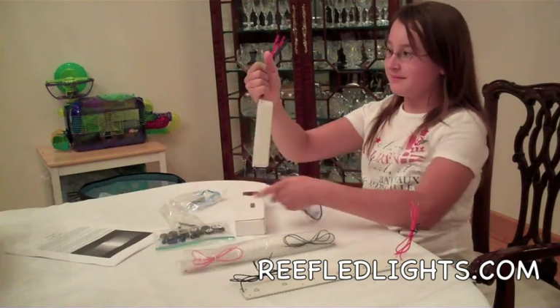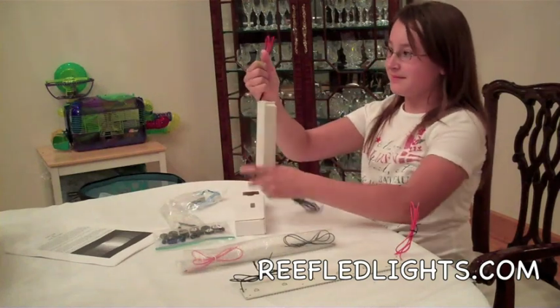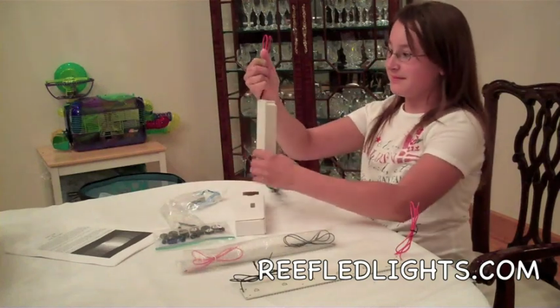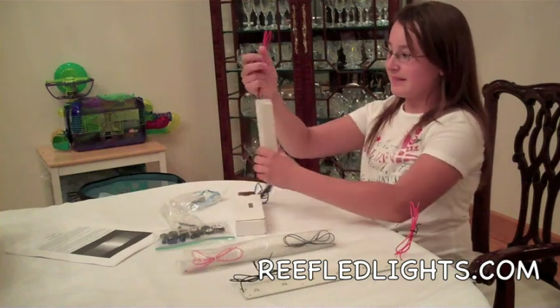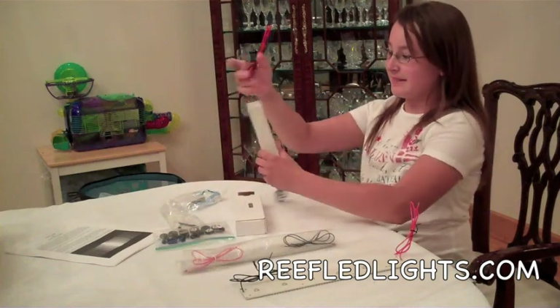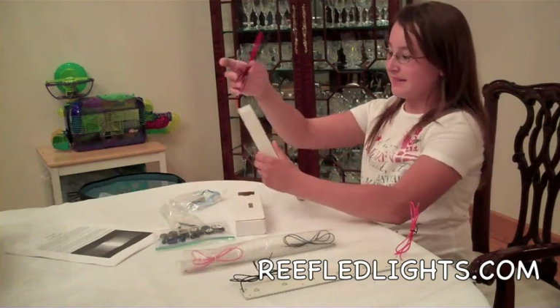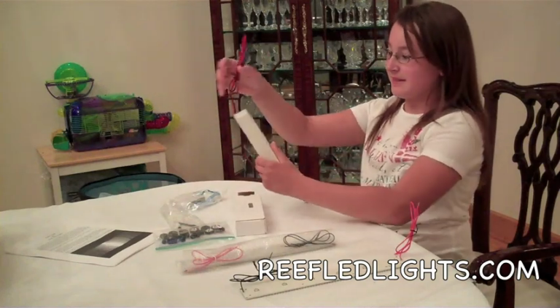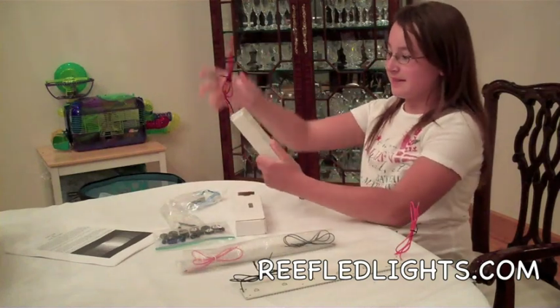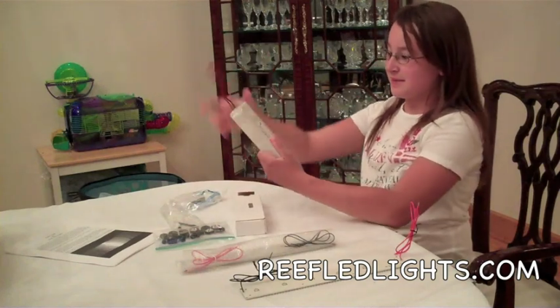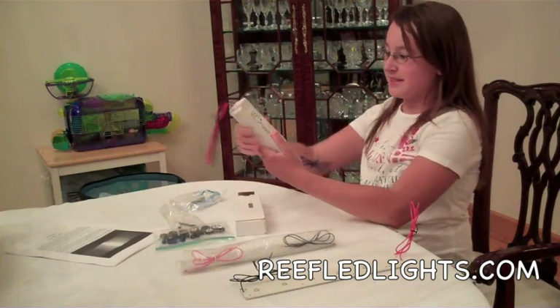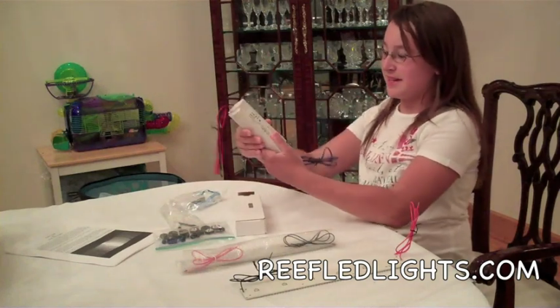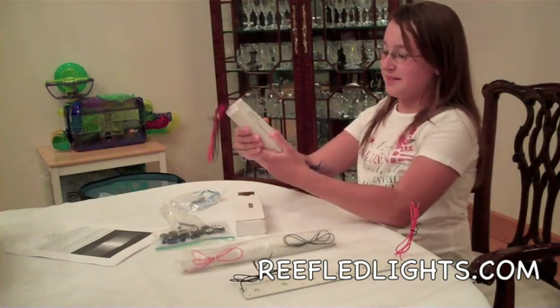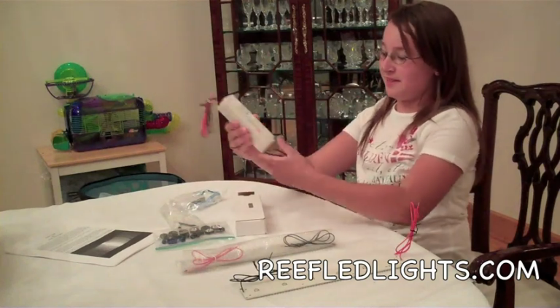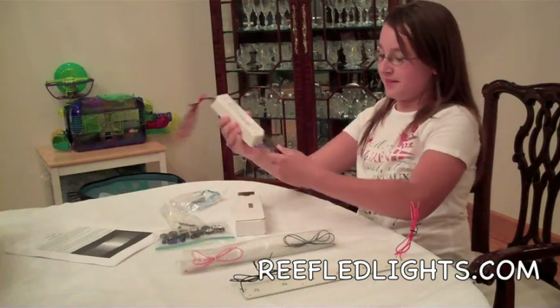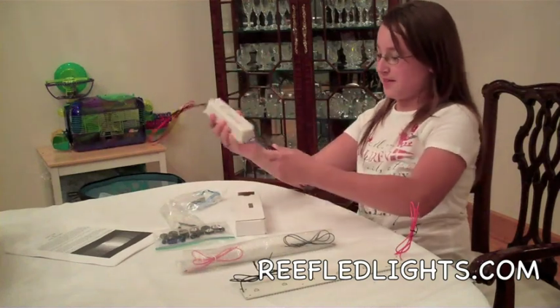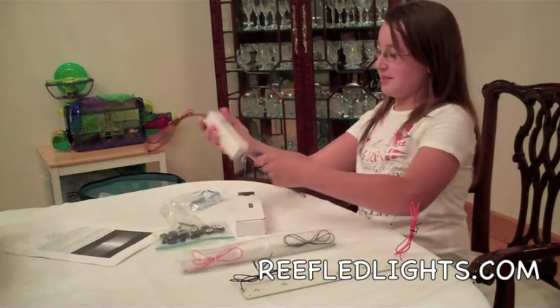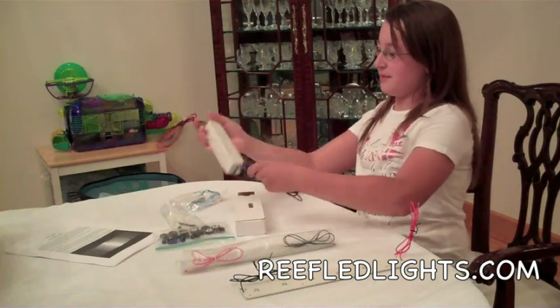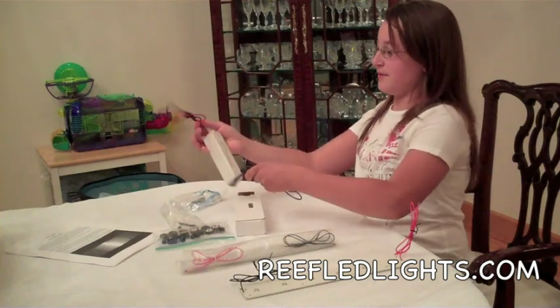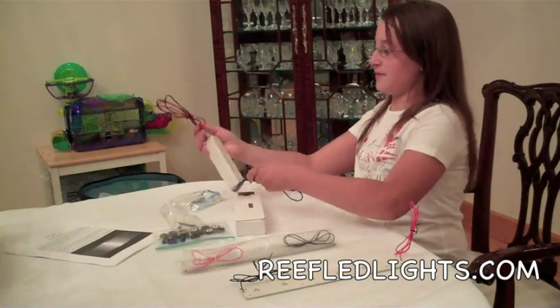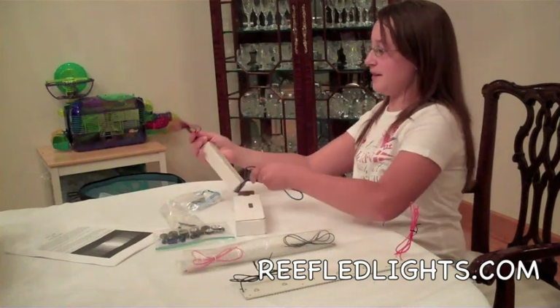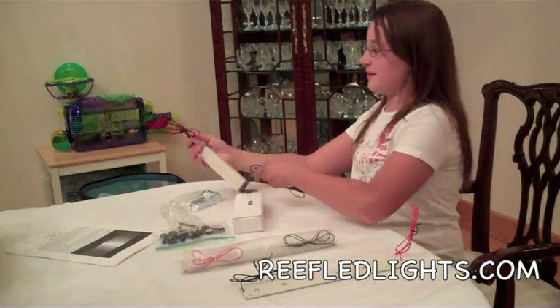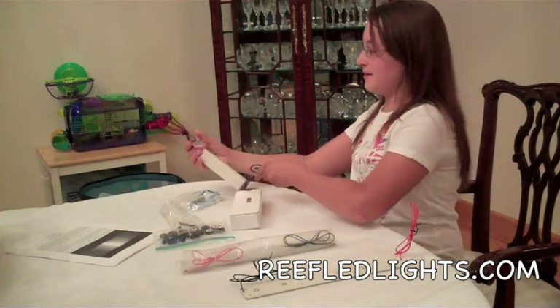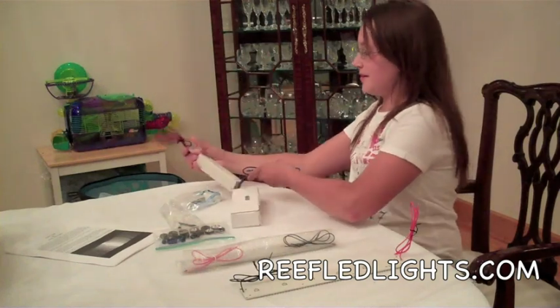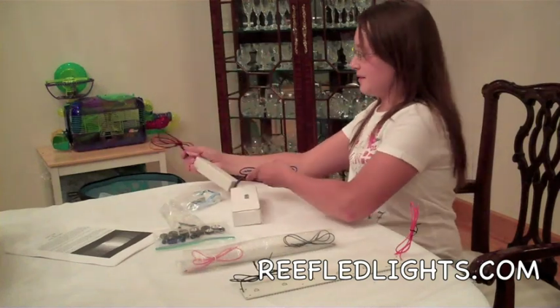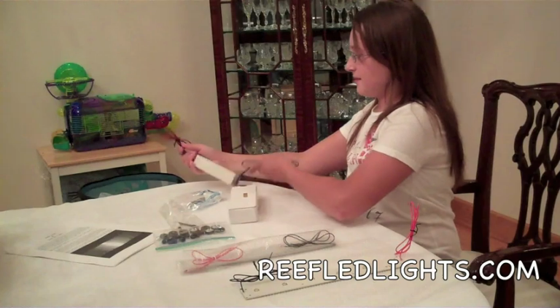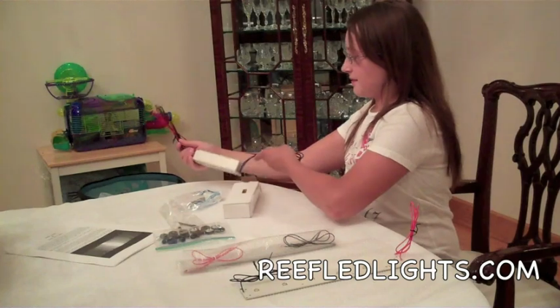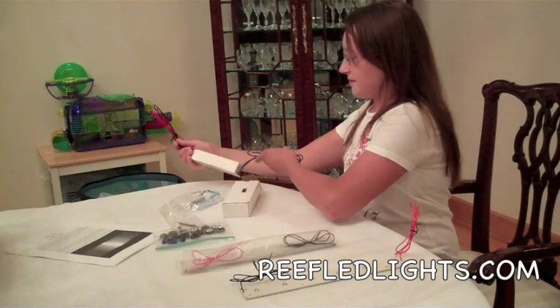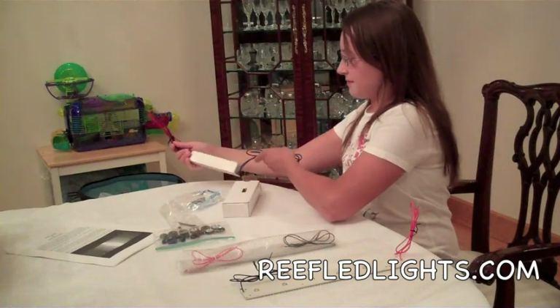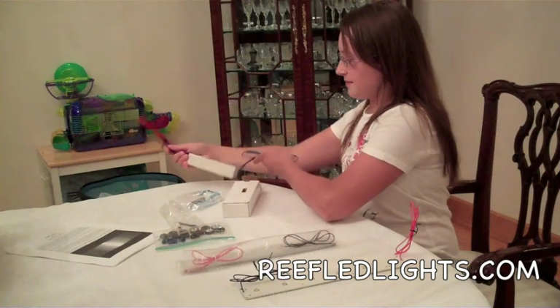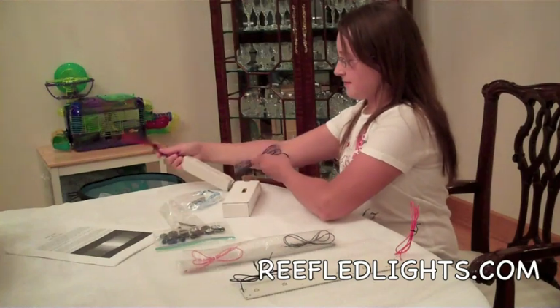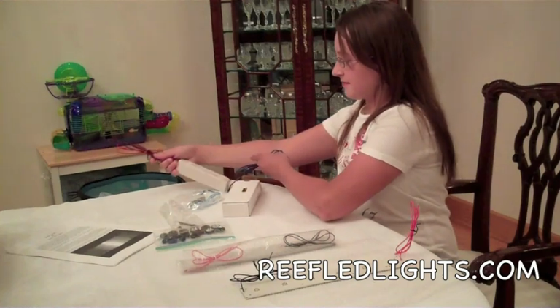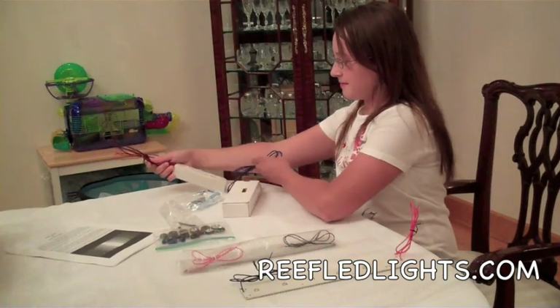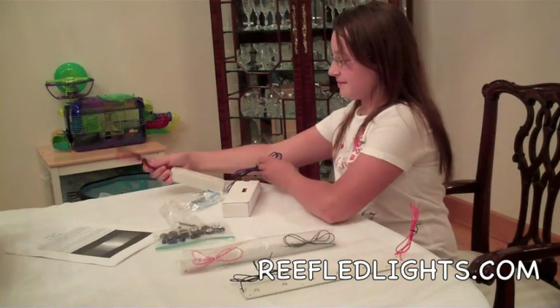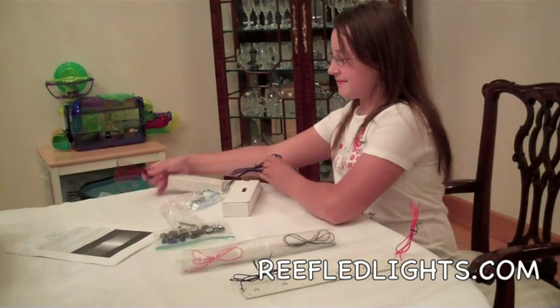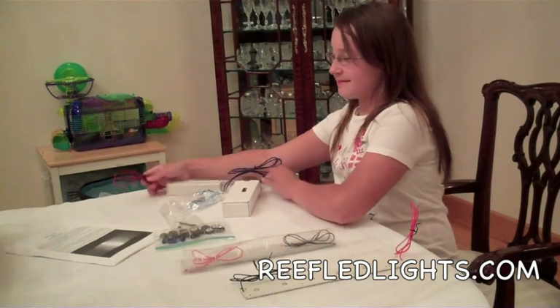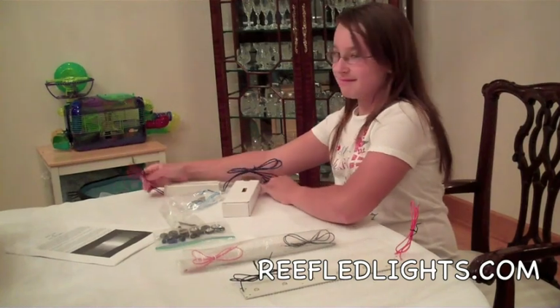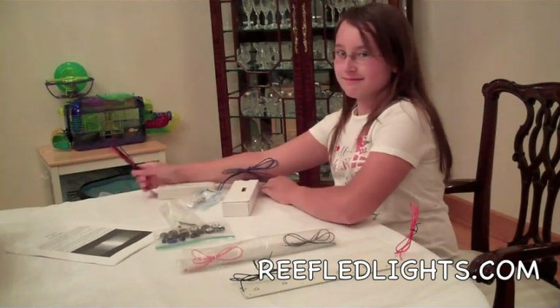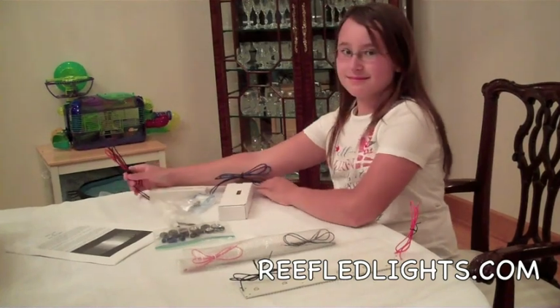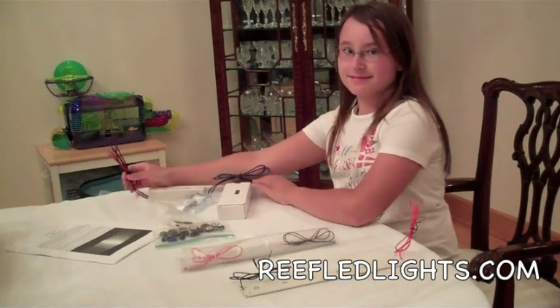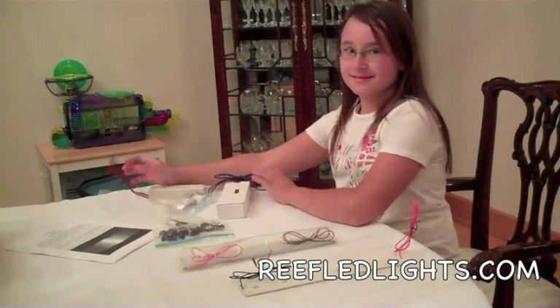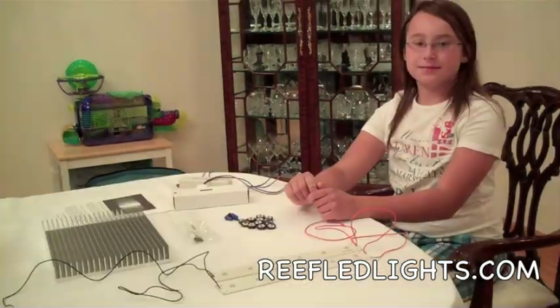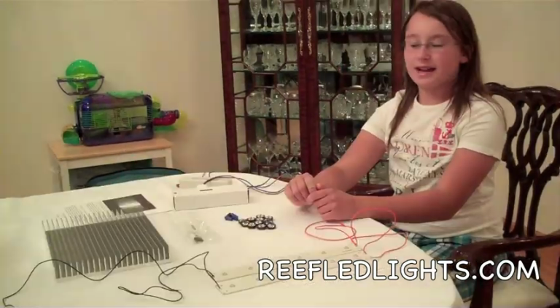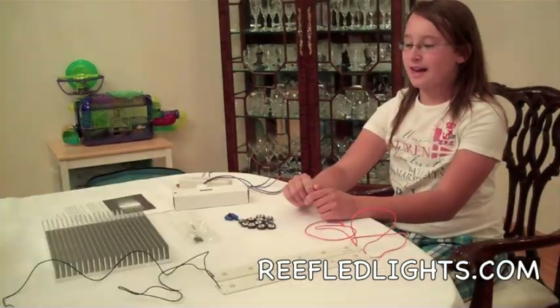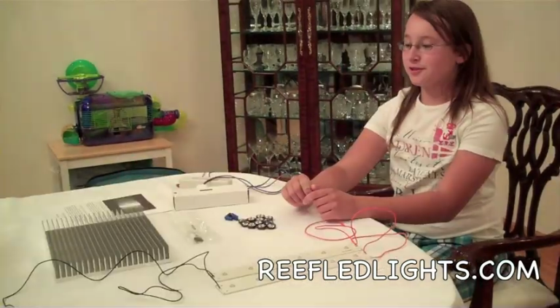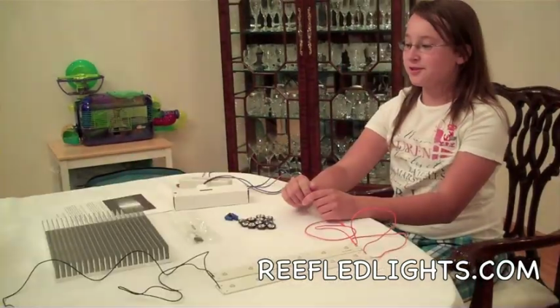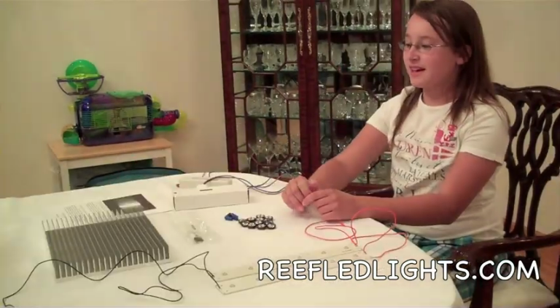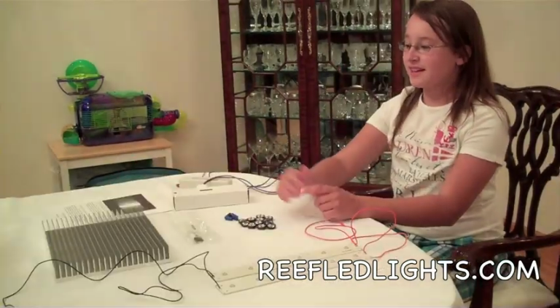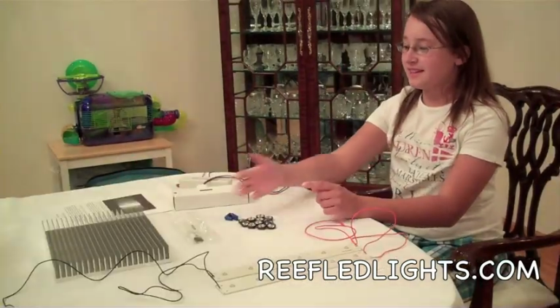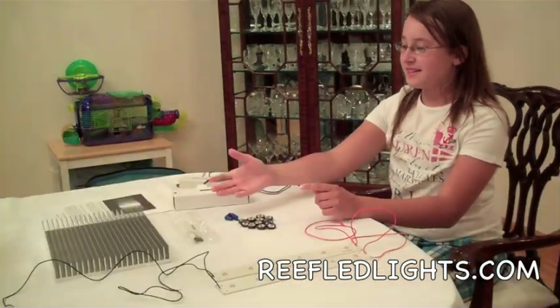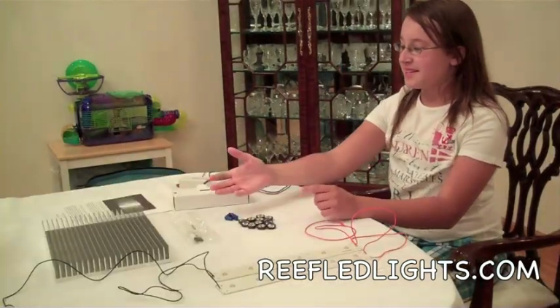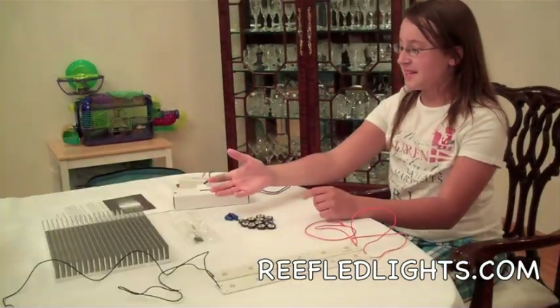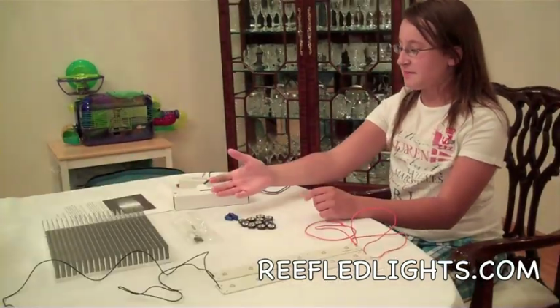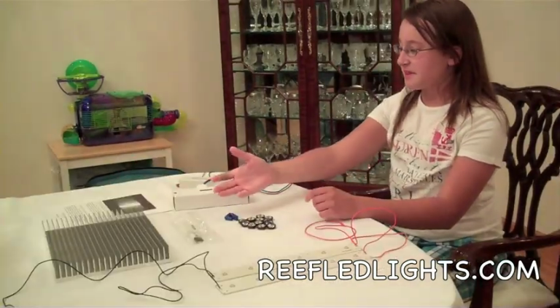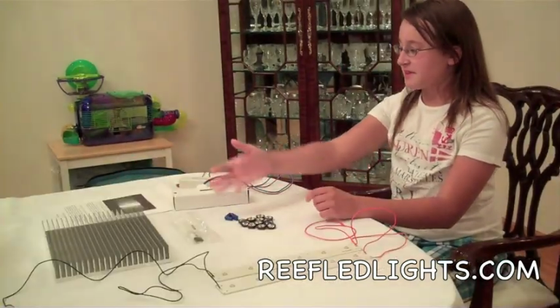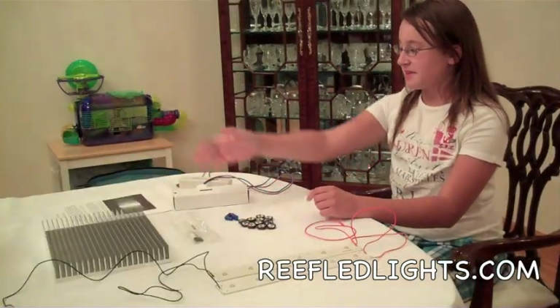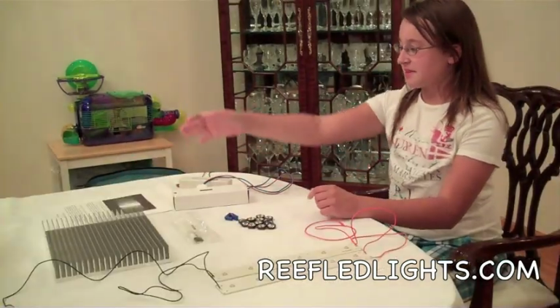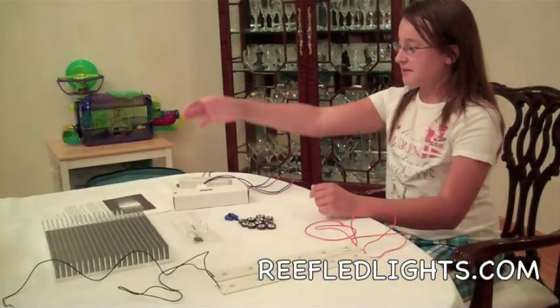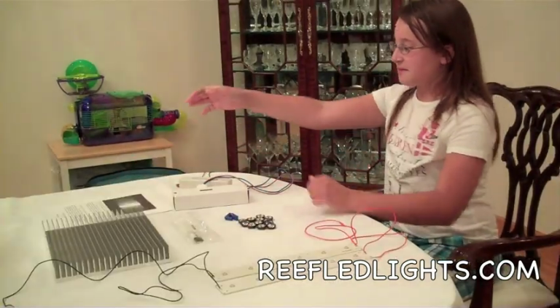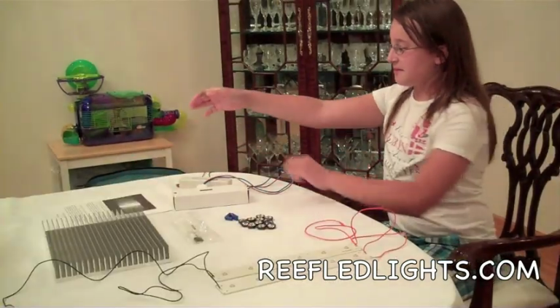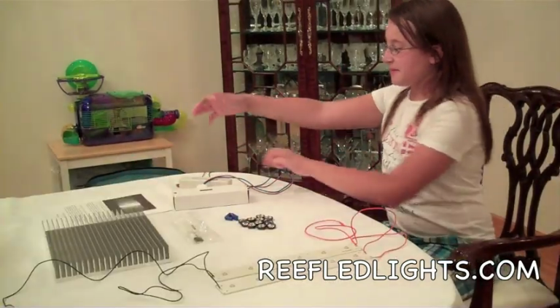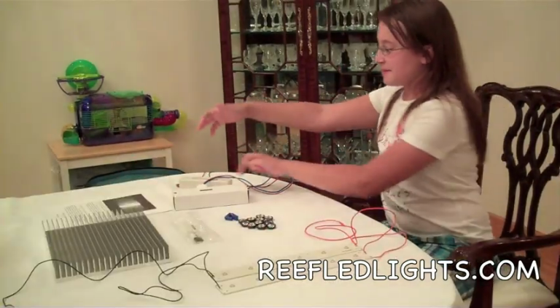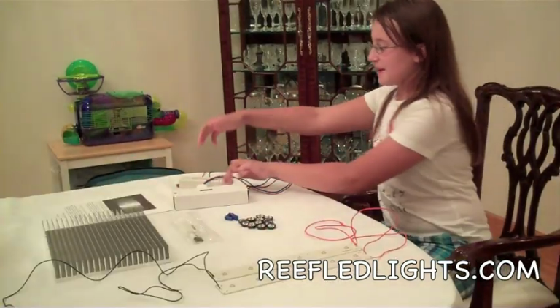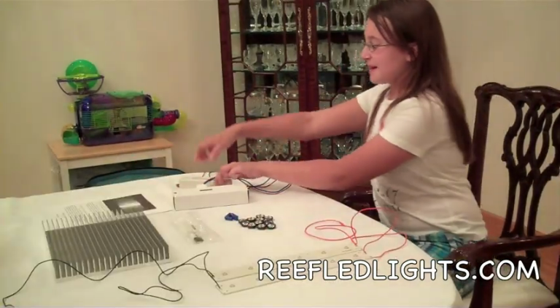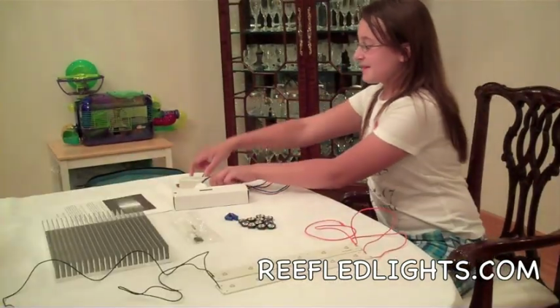I think I'll ask my dad to hook this up for me. I also got a heat sink, but it's in a different box.